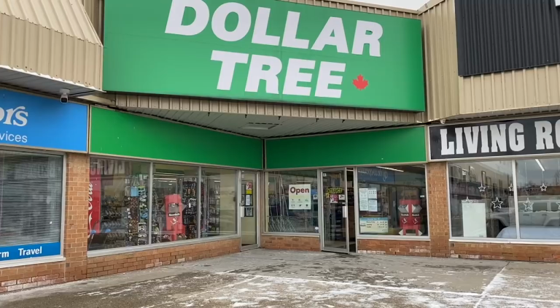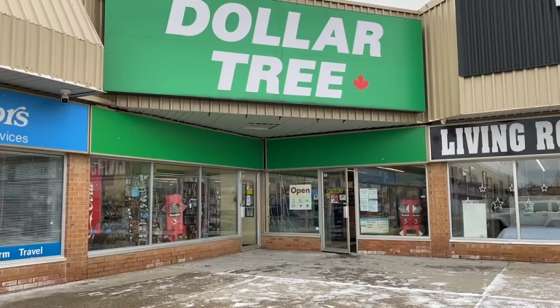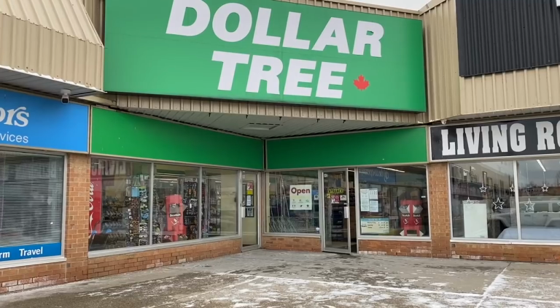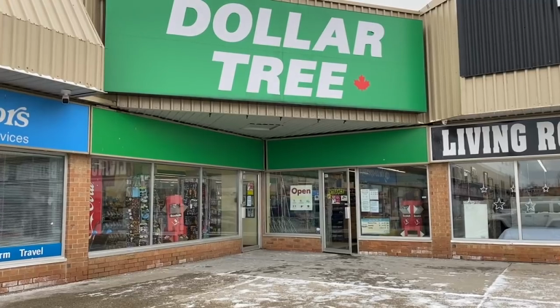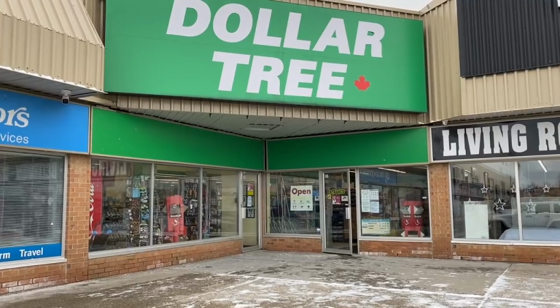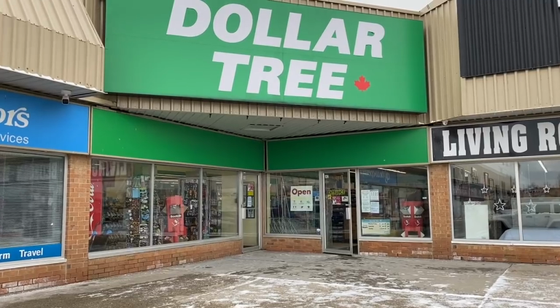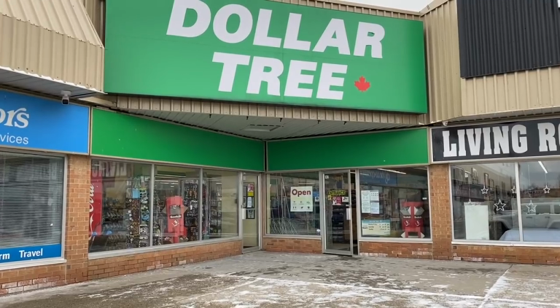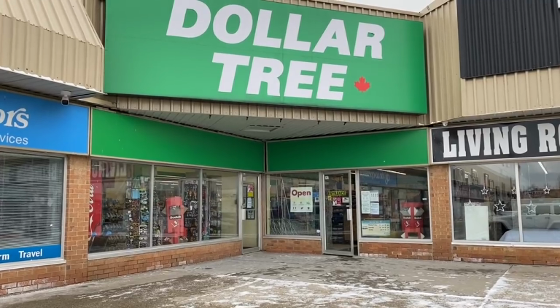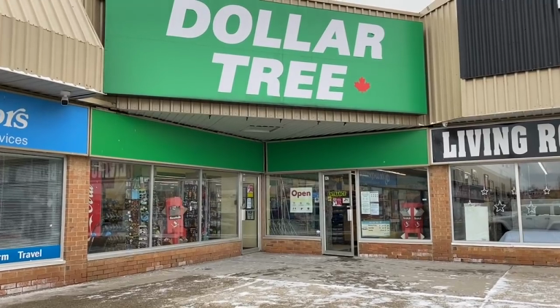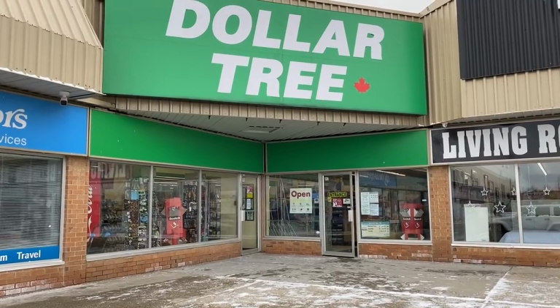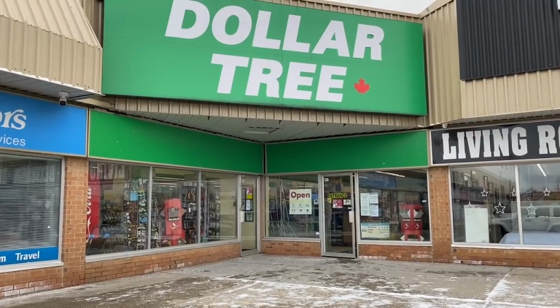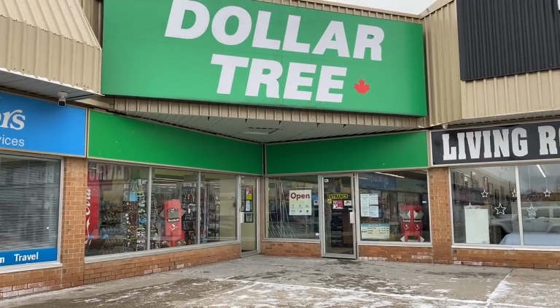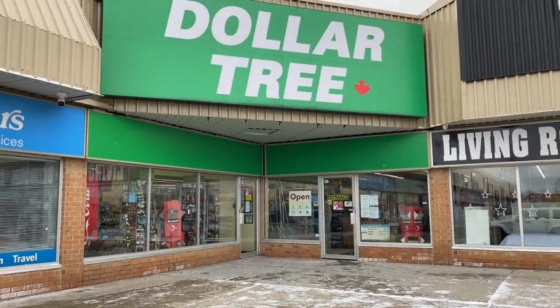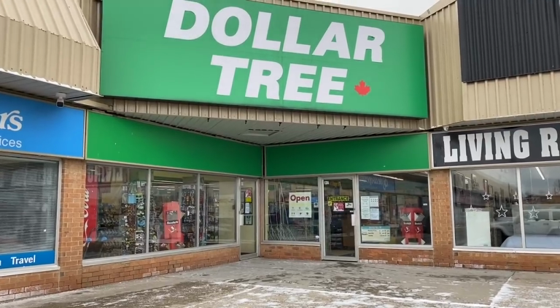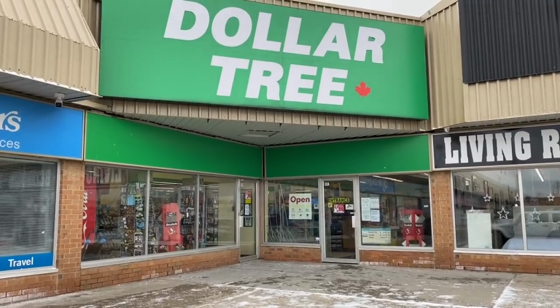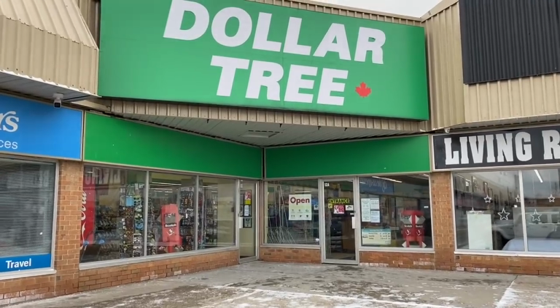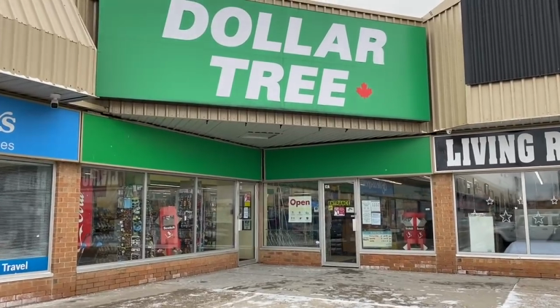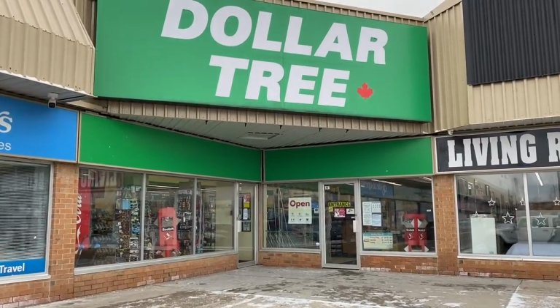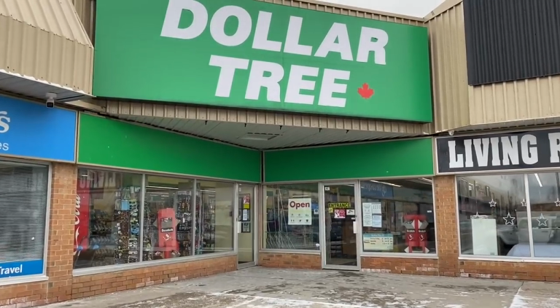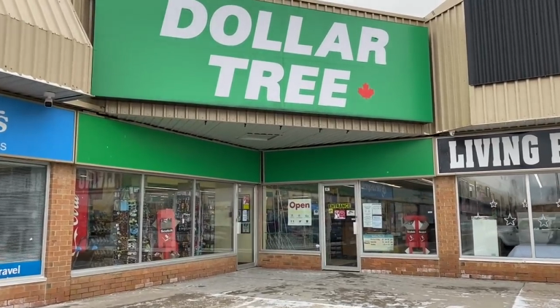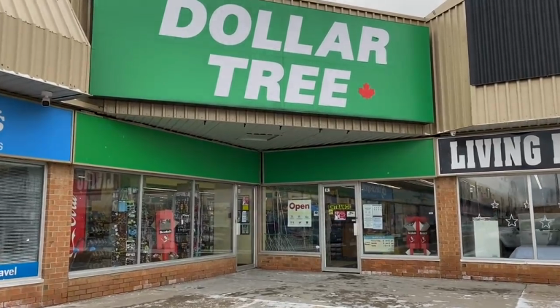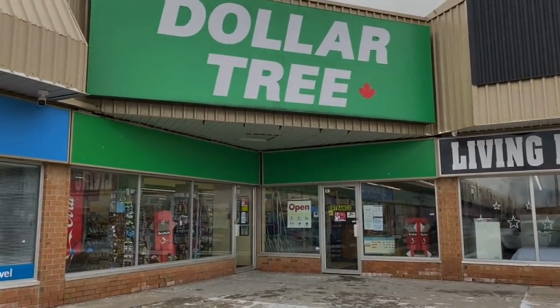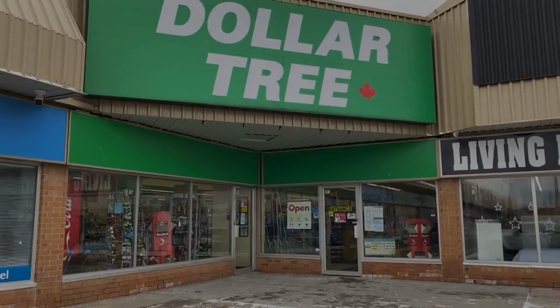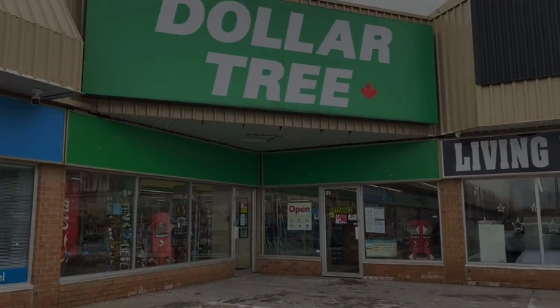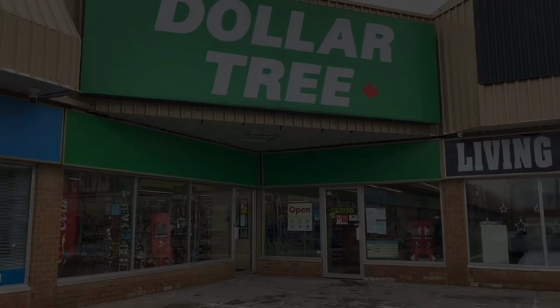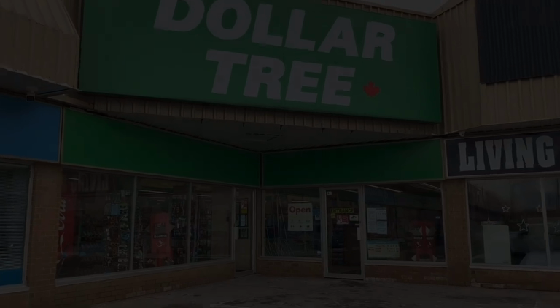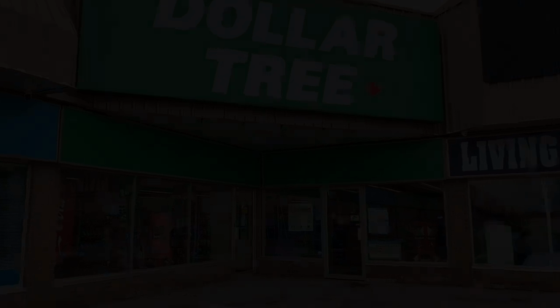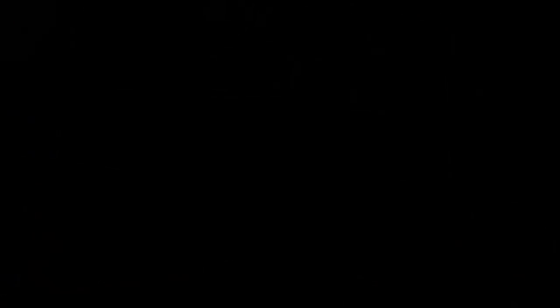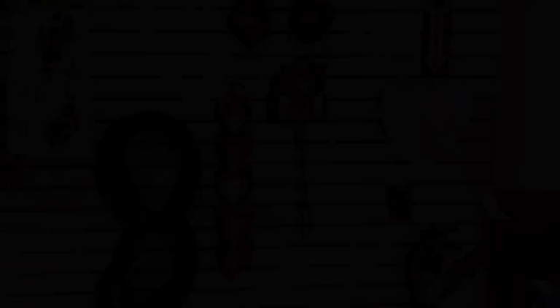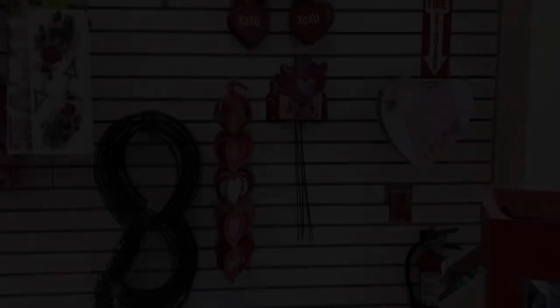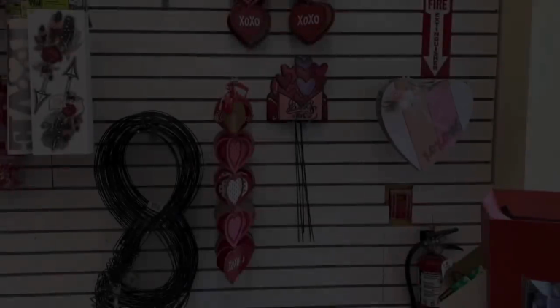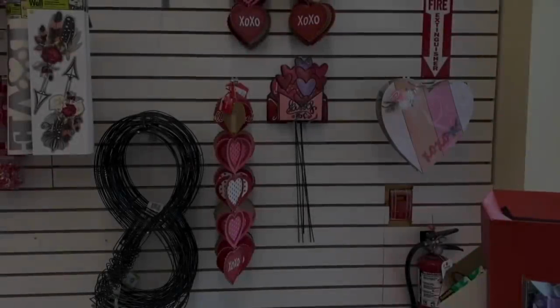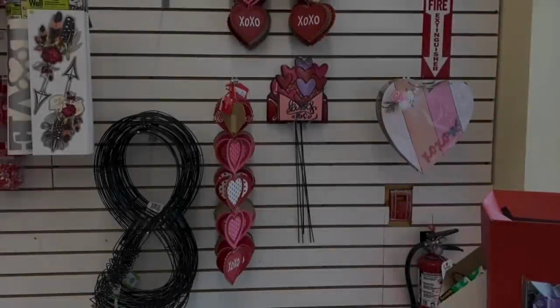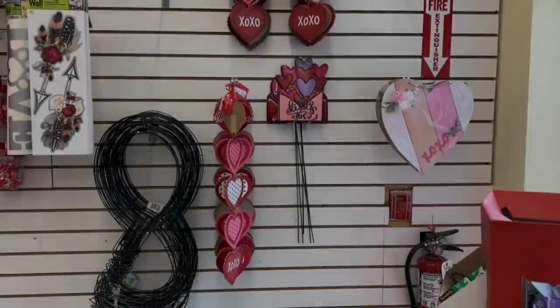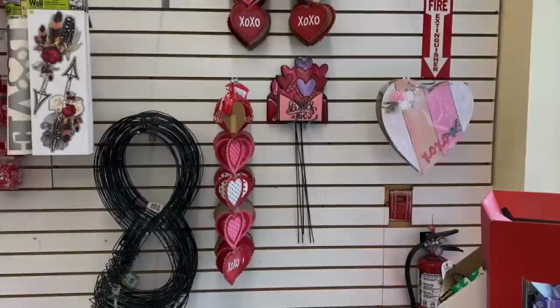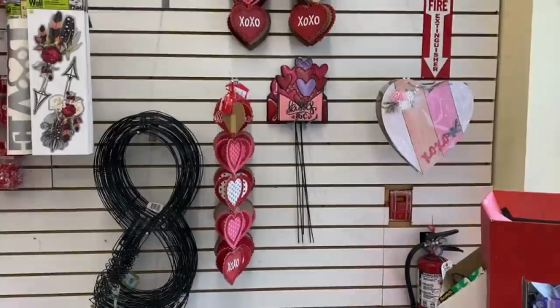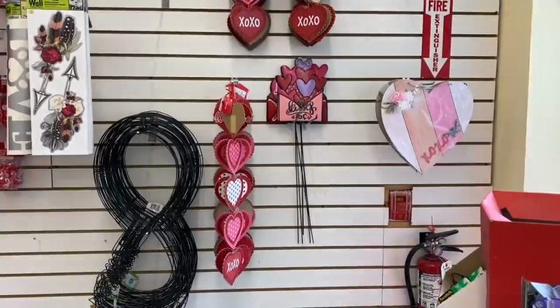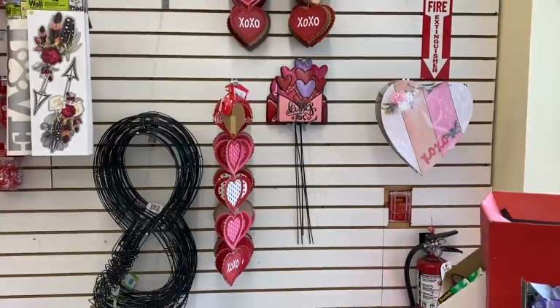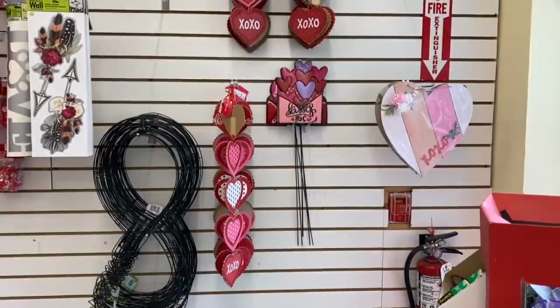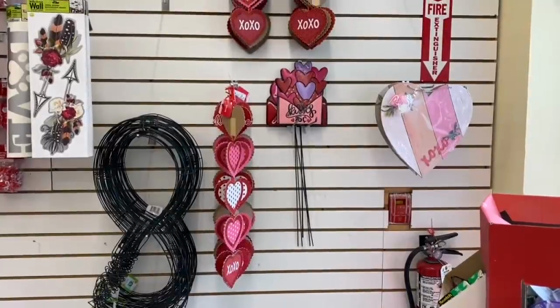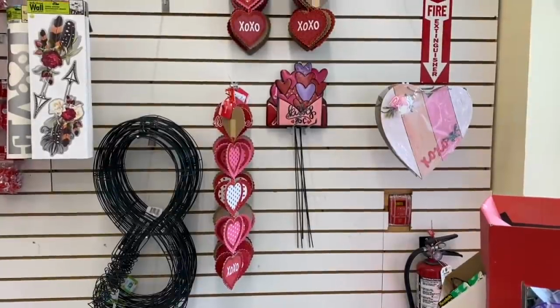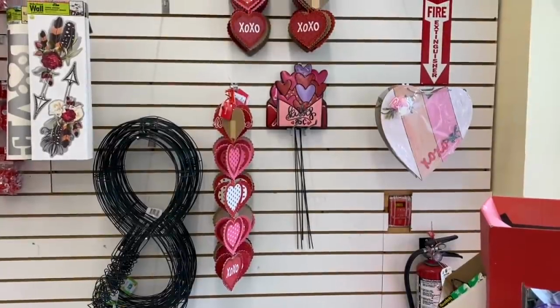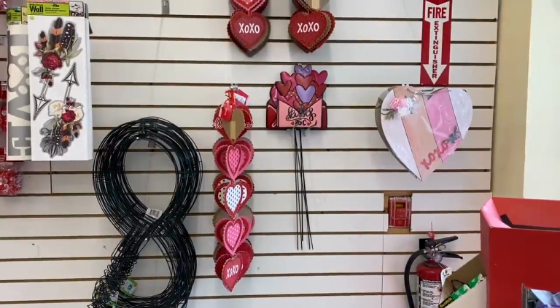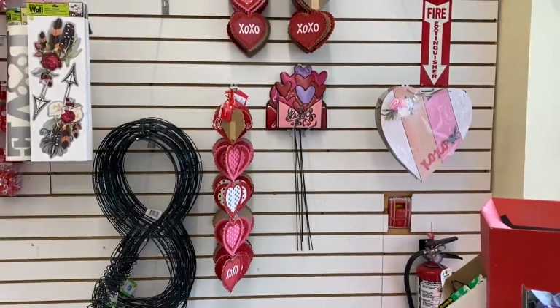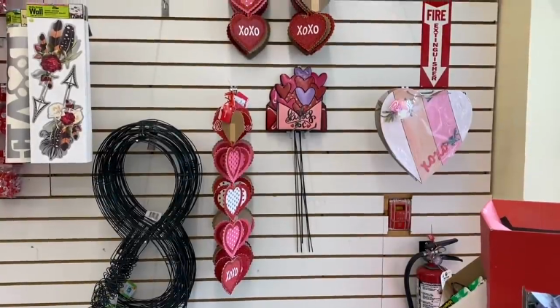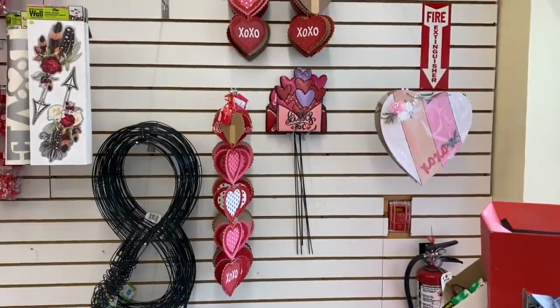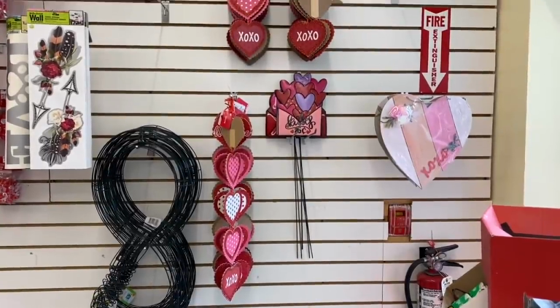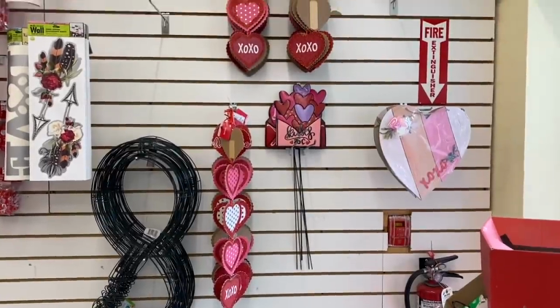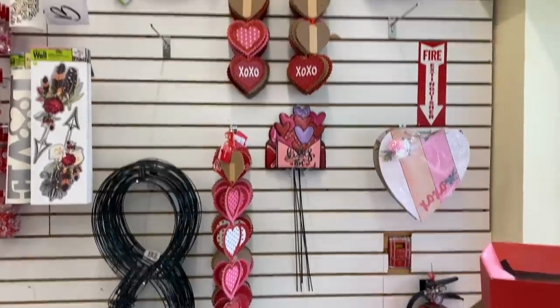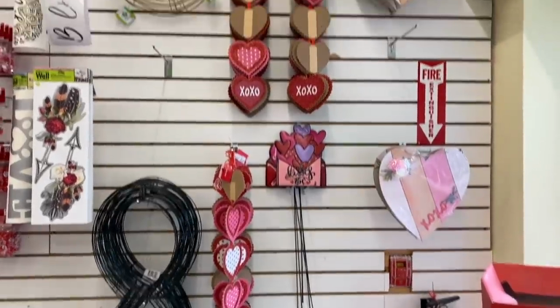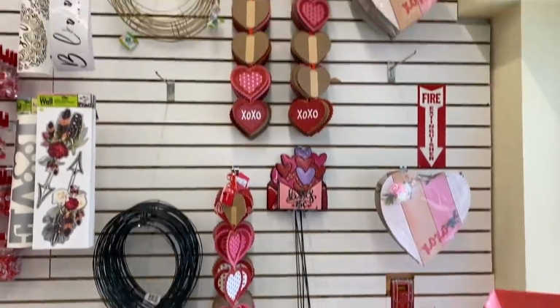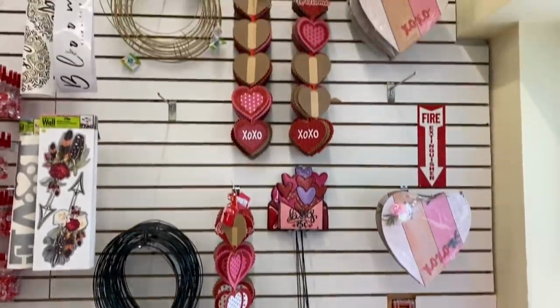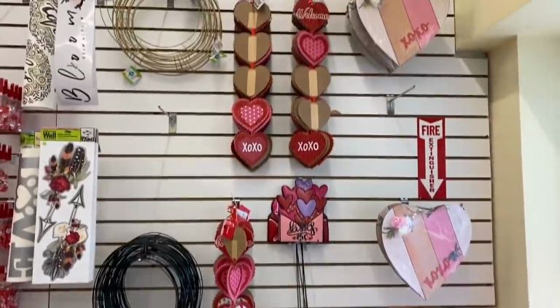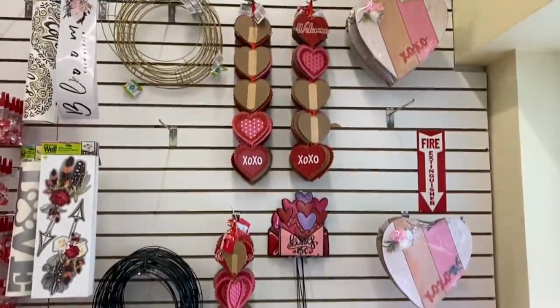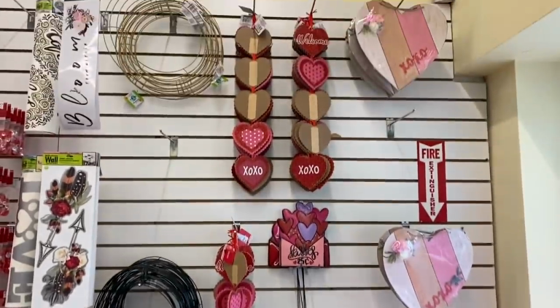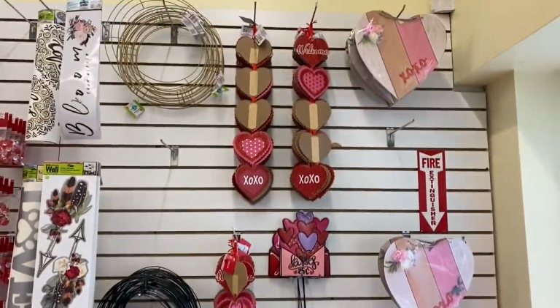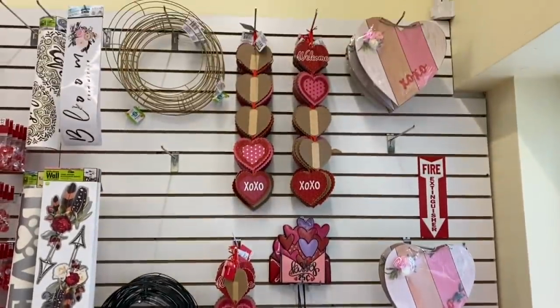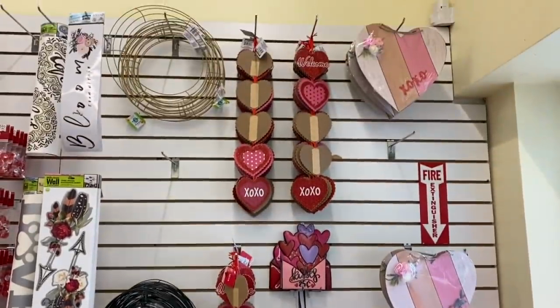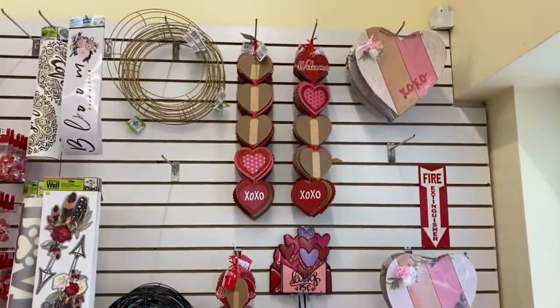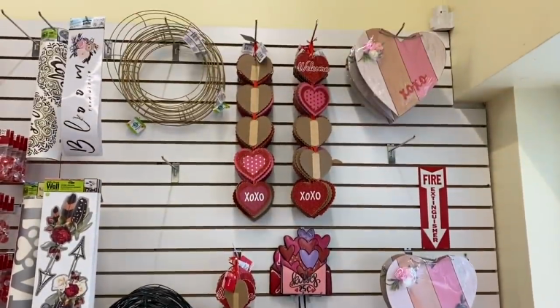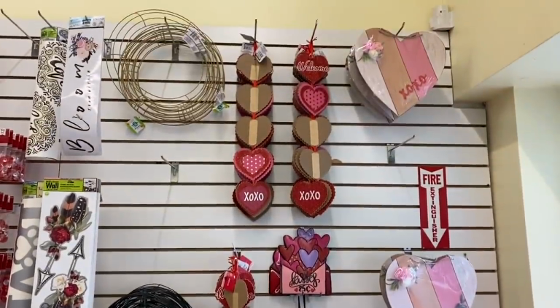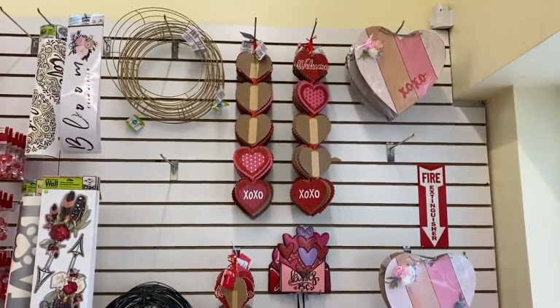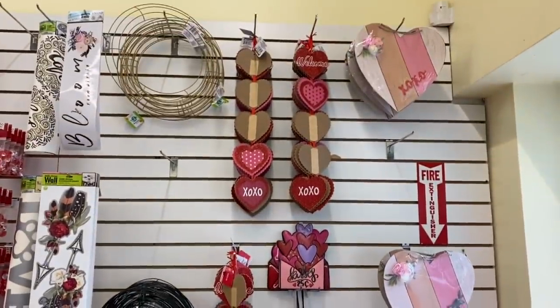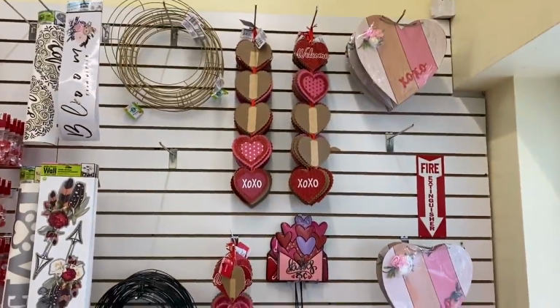Hello everyone, we're just going to head into Dollar Tree. I noticed that there's less this year than in previous years.